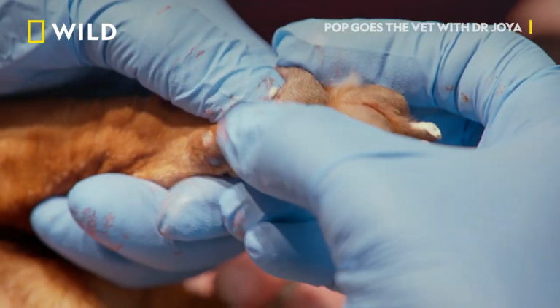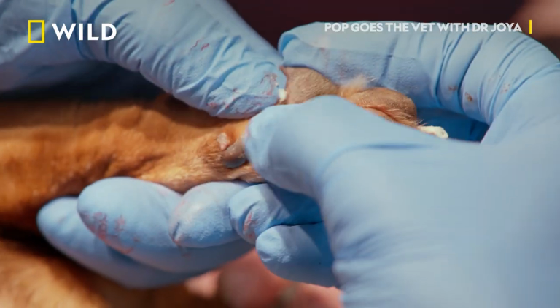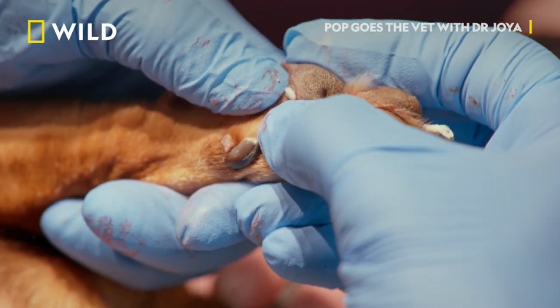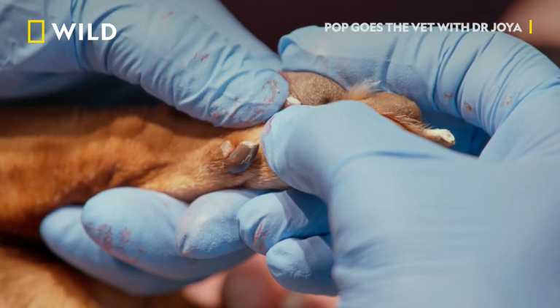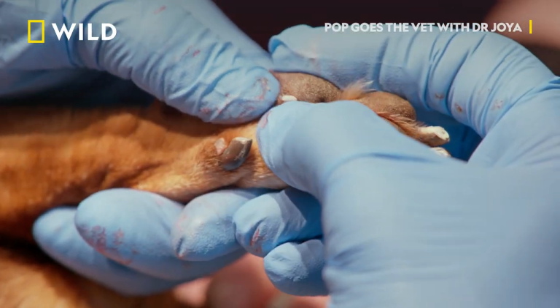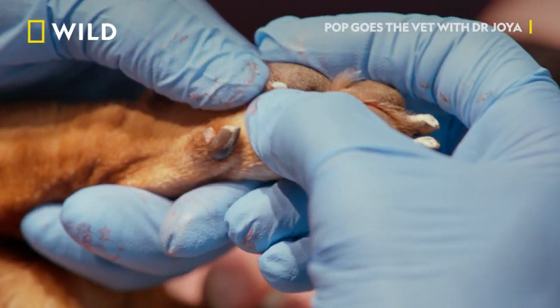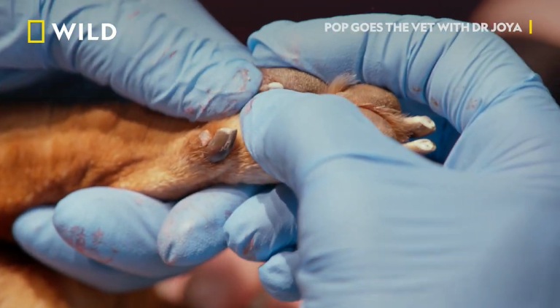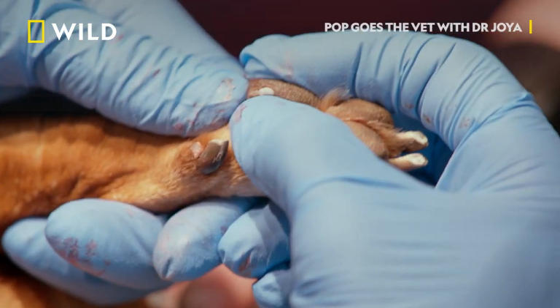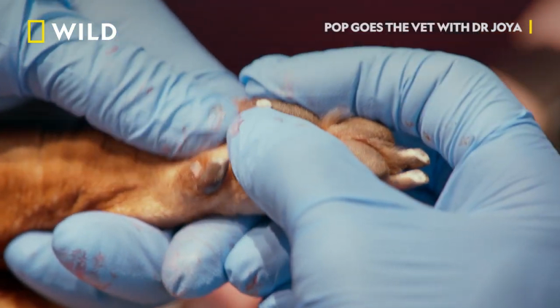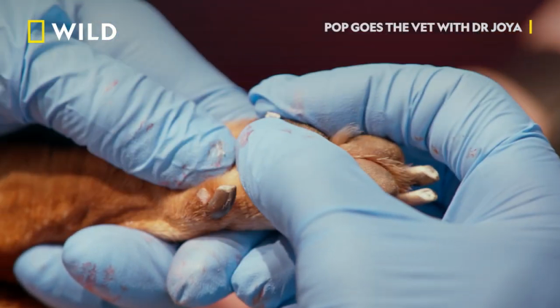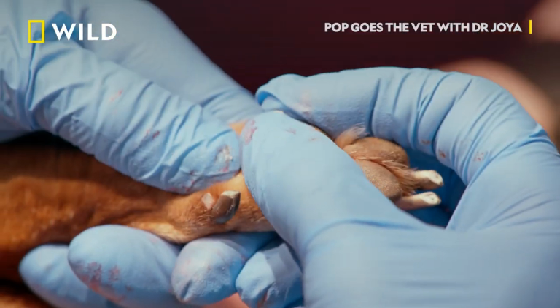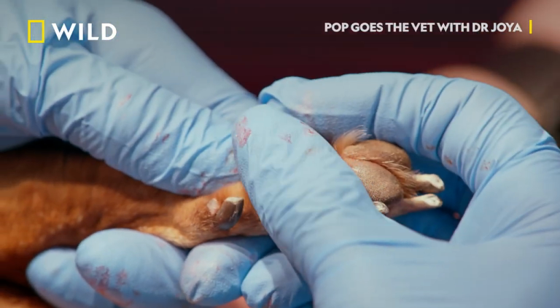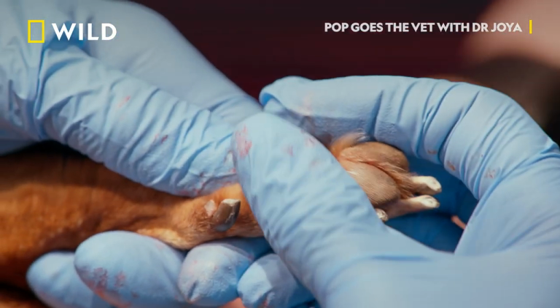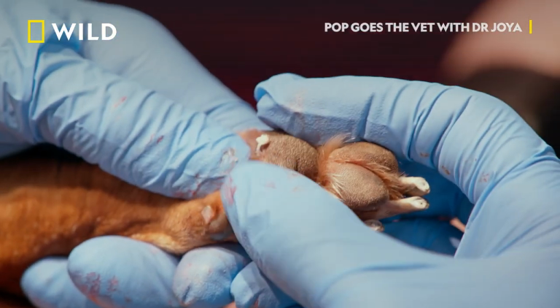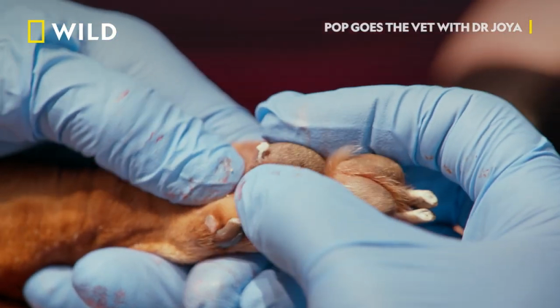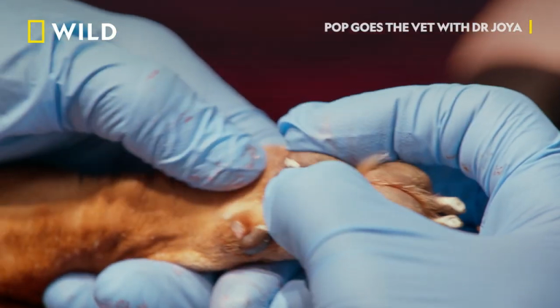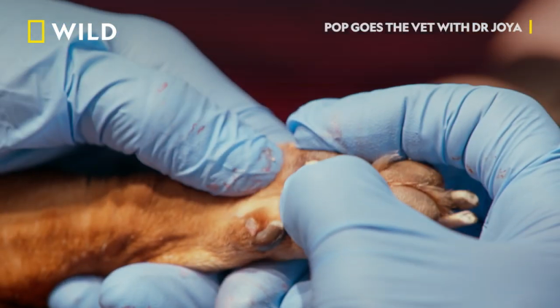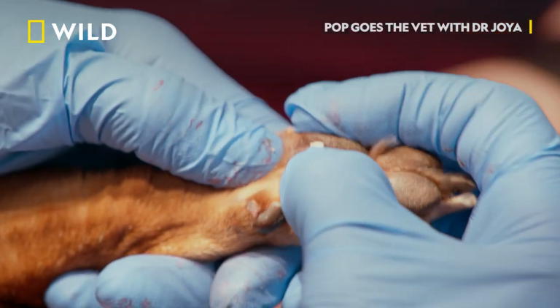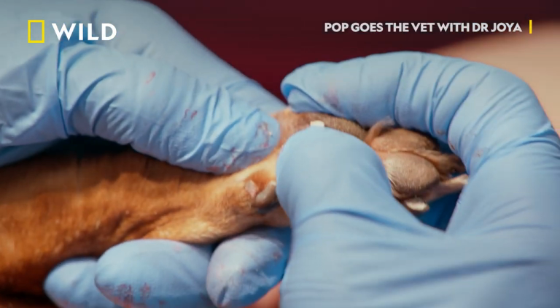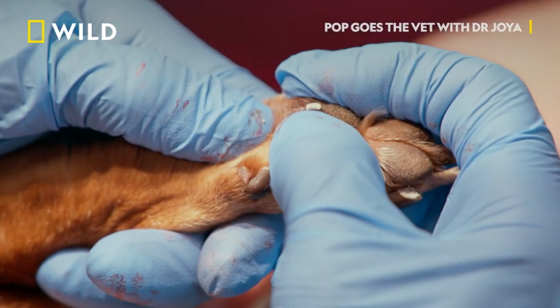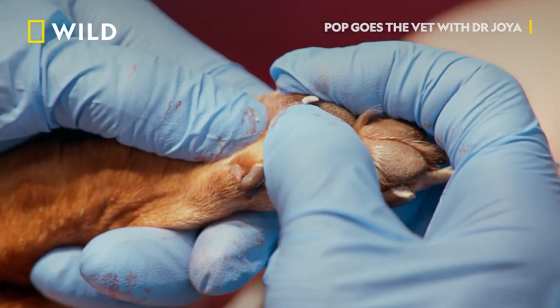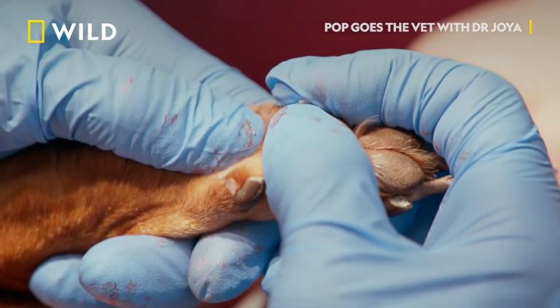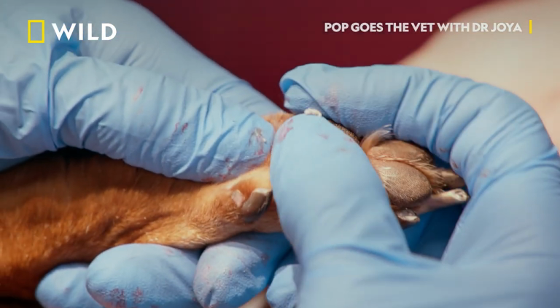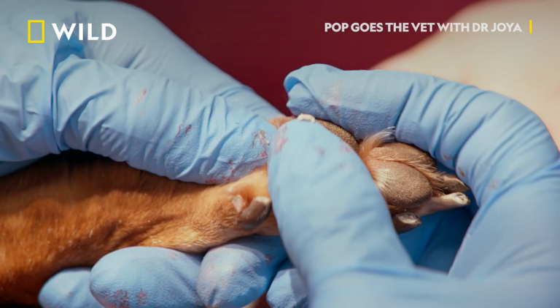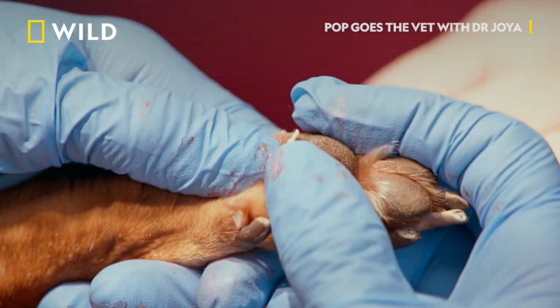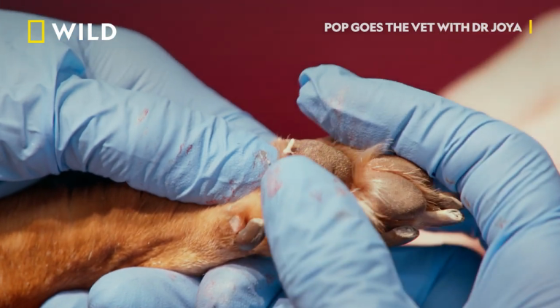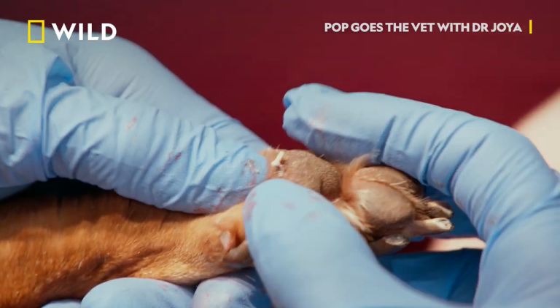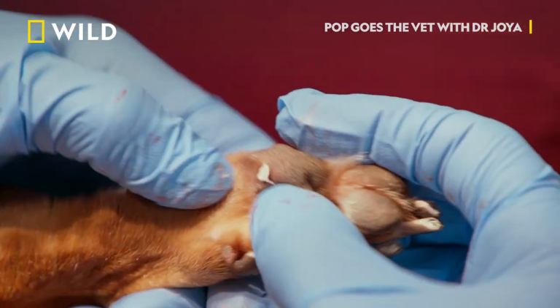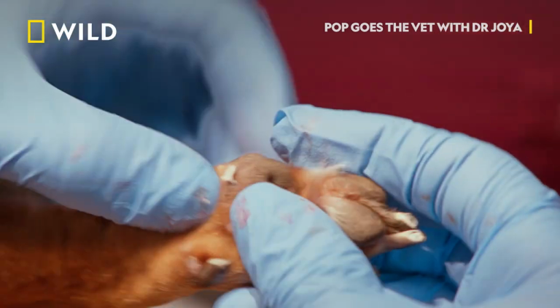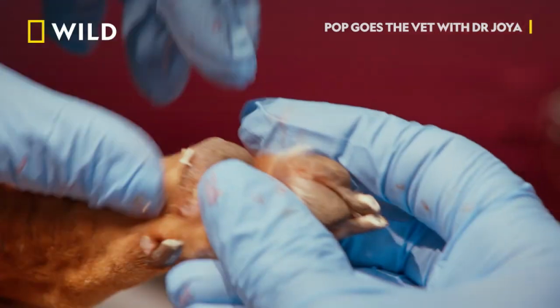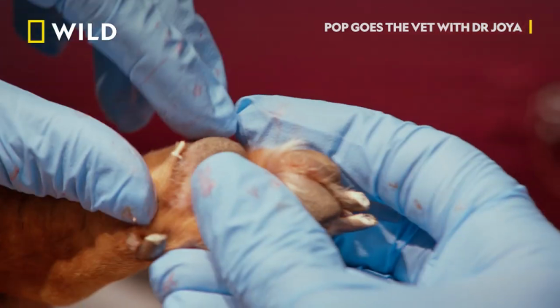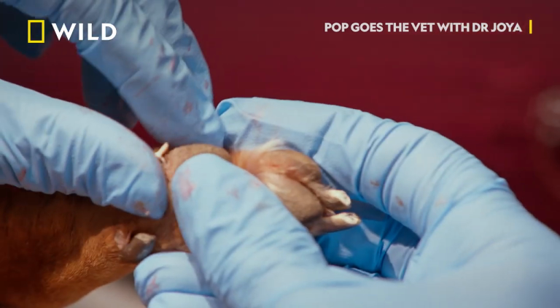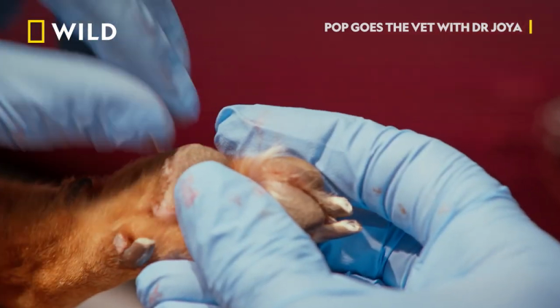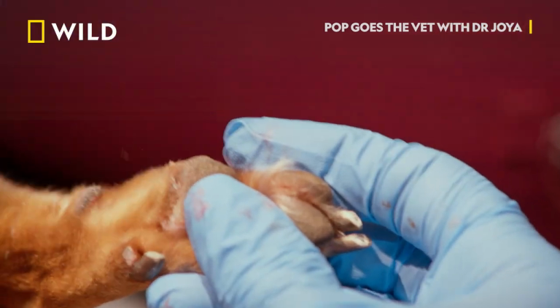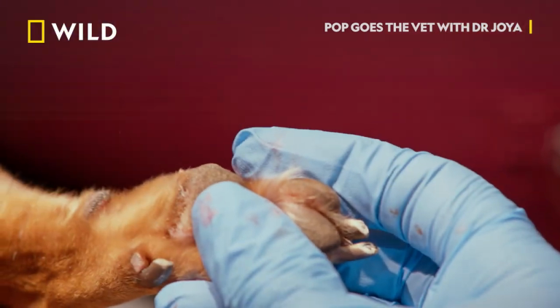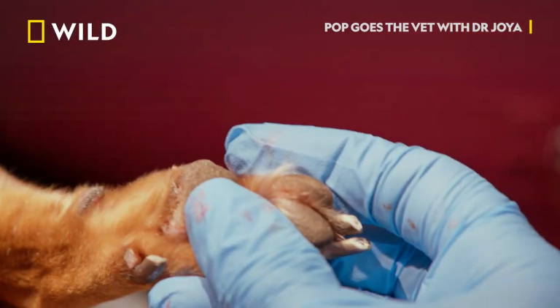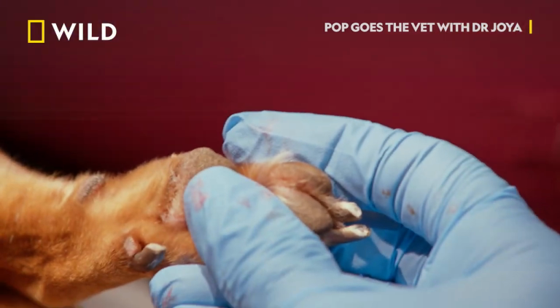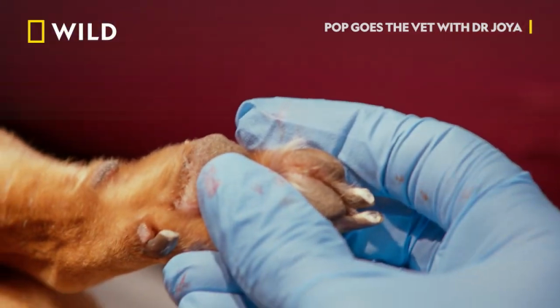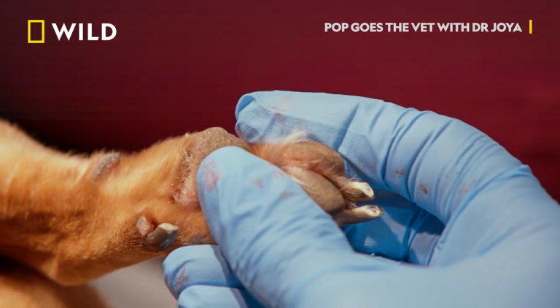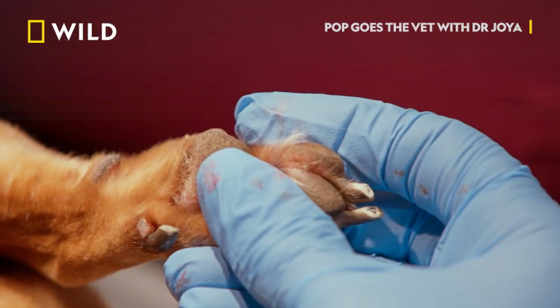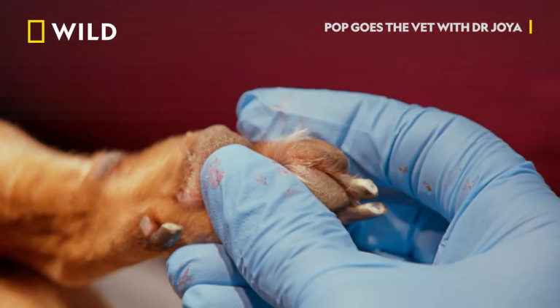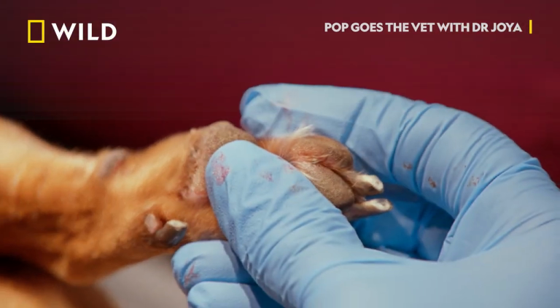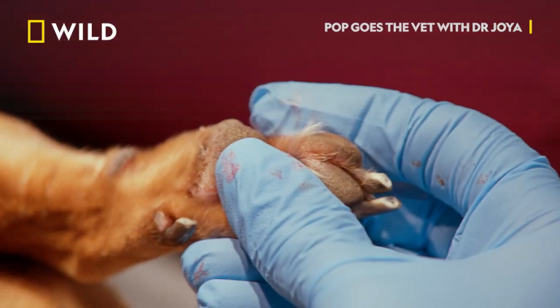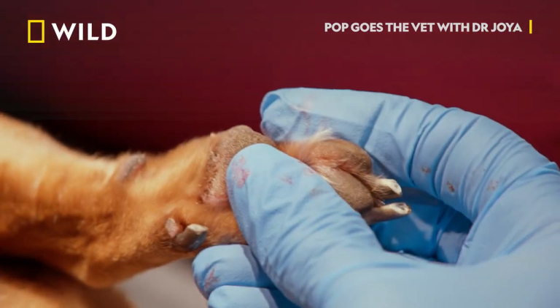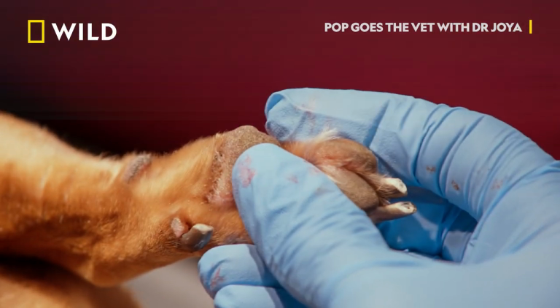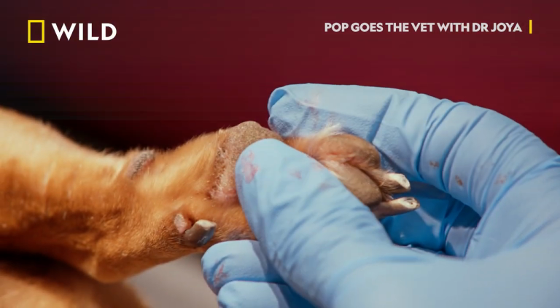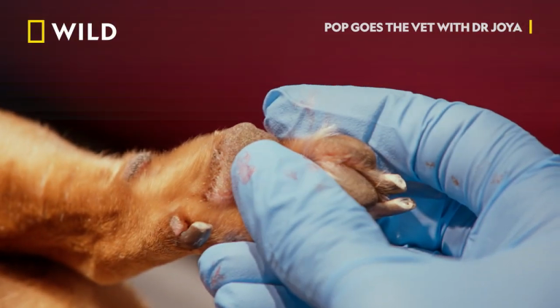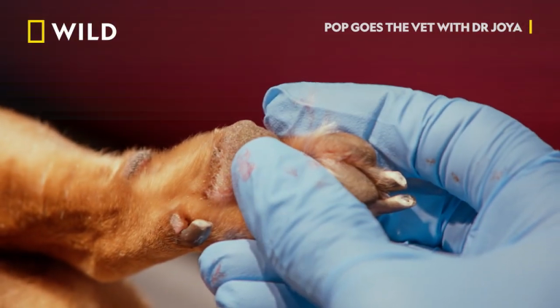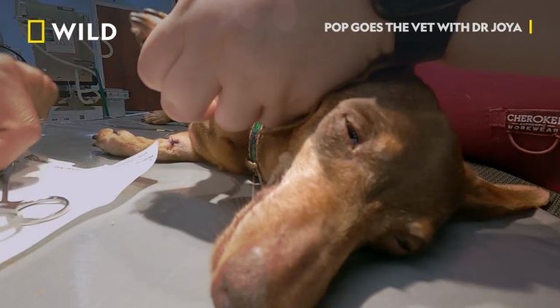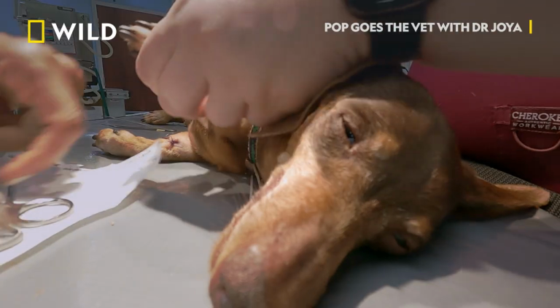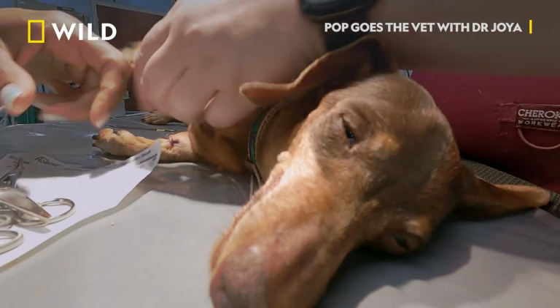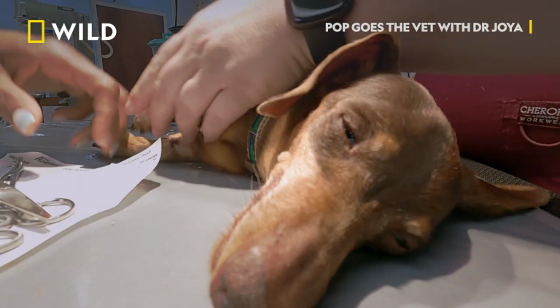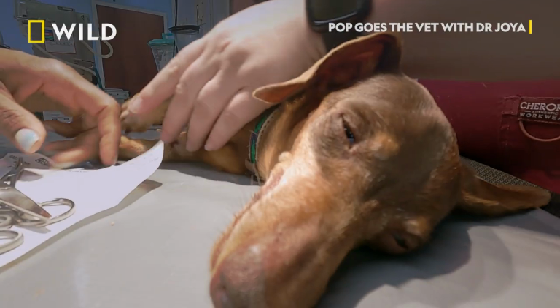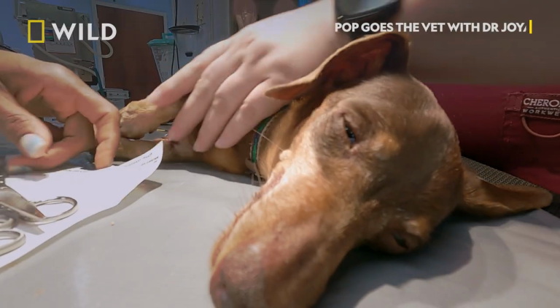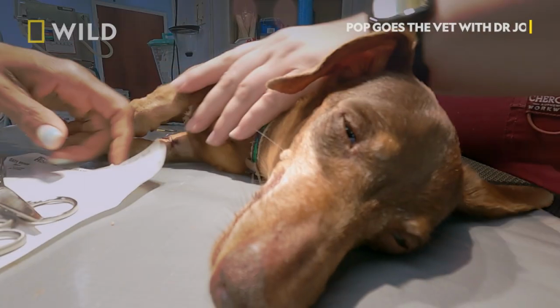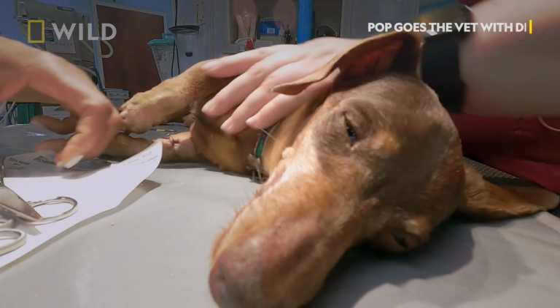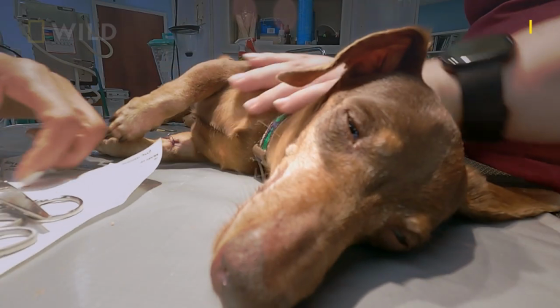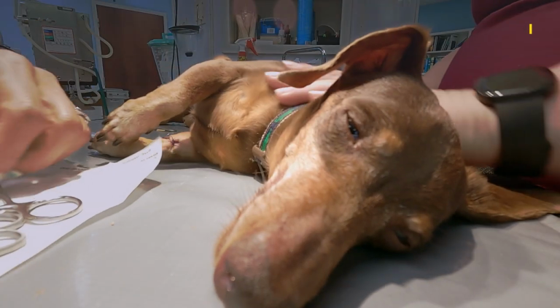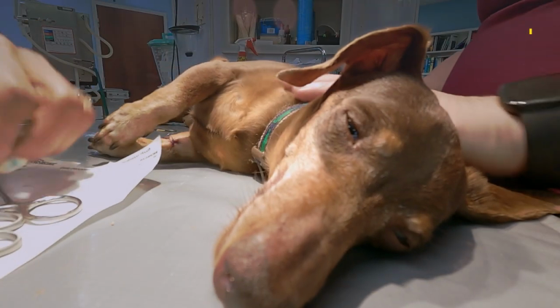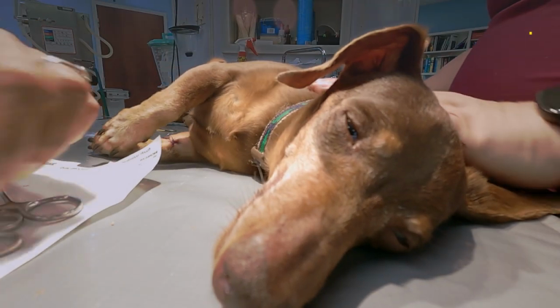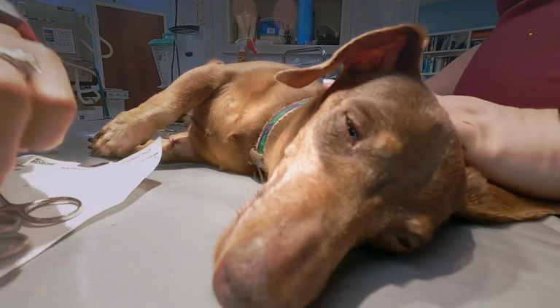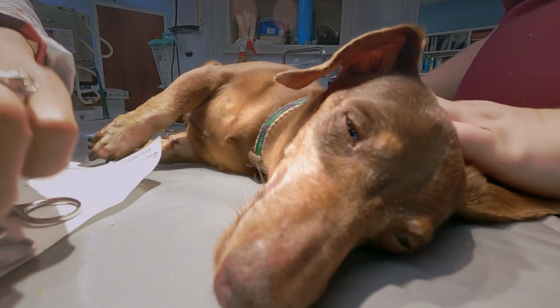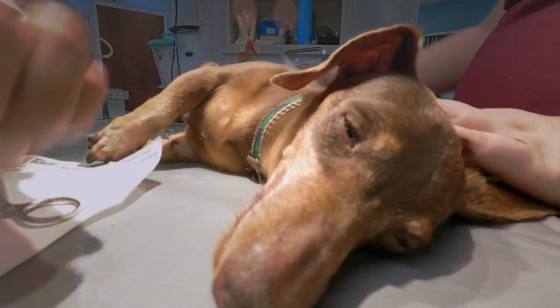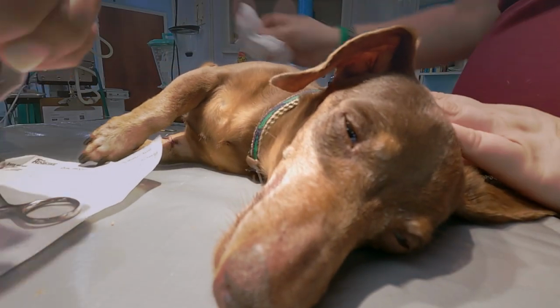Feels so satisfying. Get that out. Your foot will feel better, I'm sure.